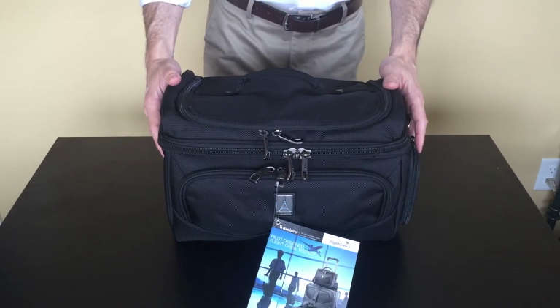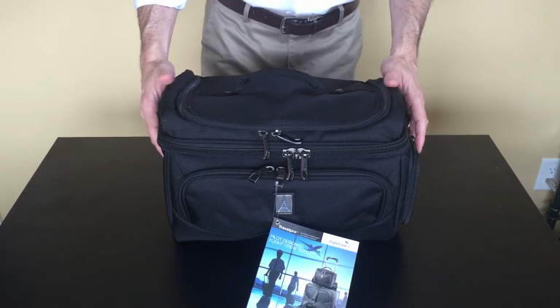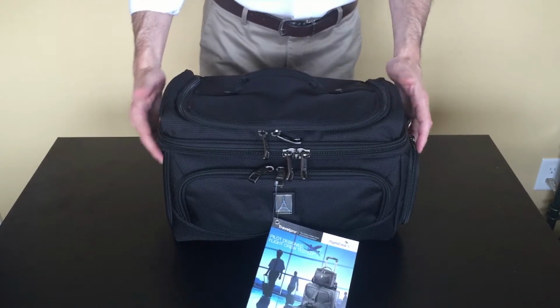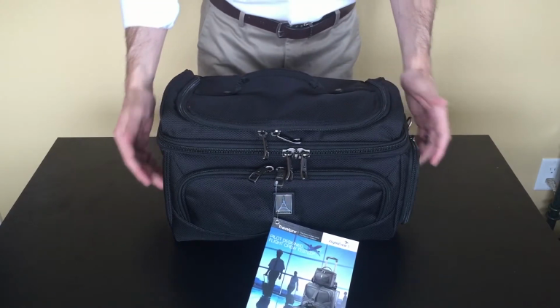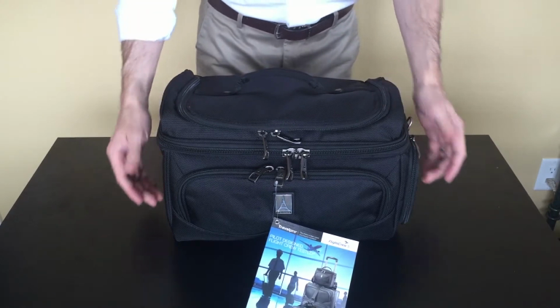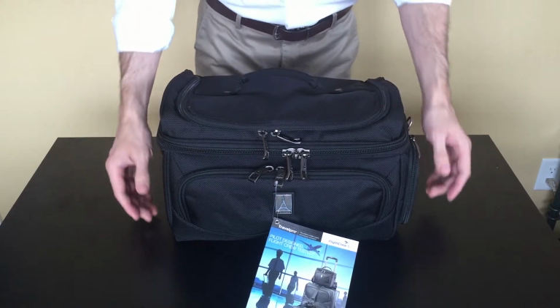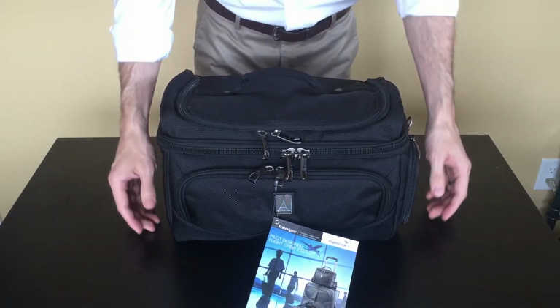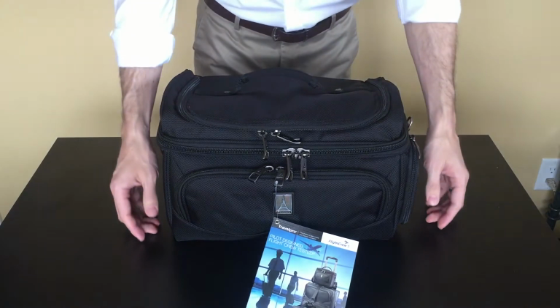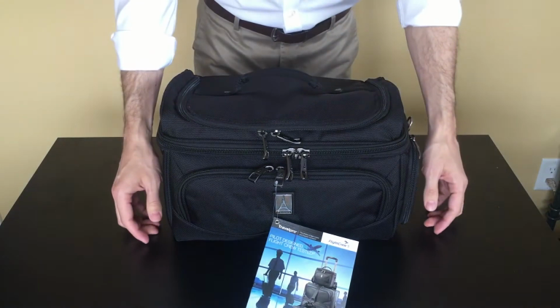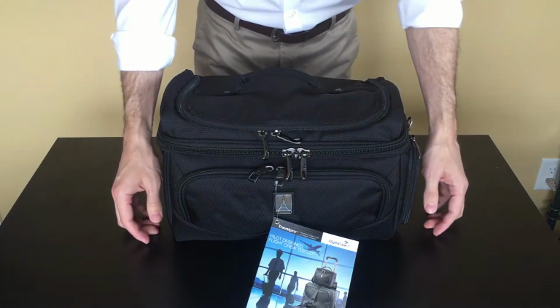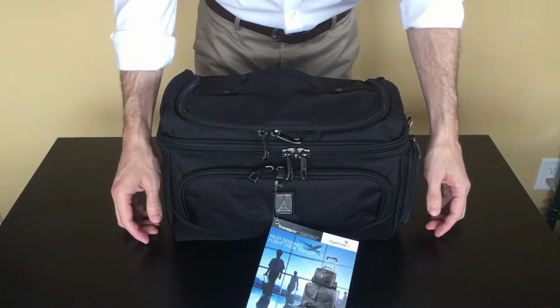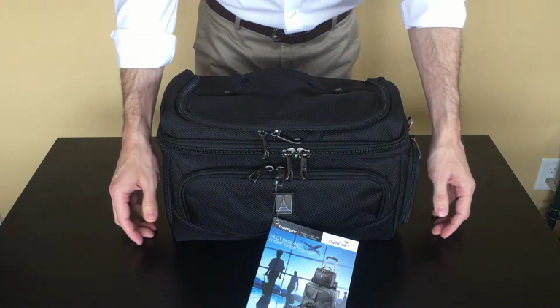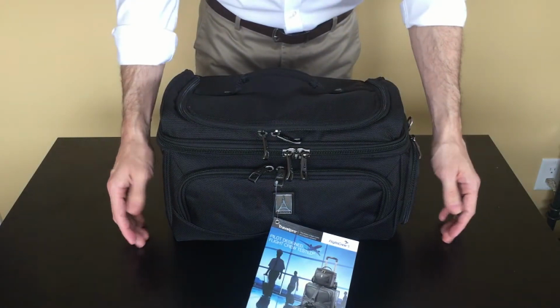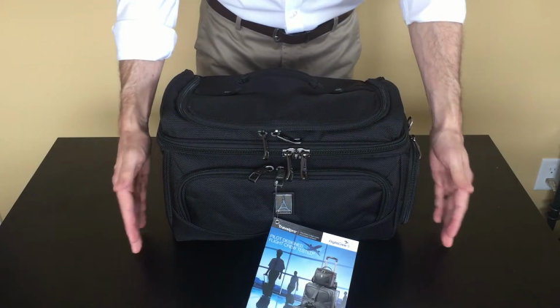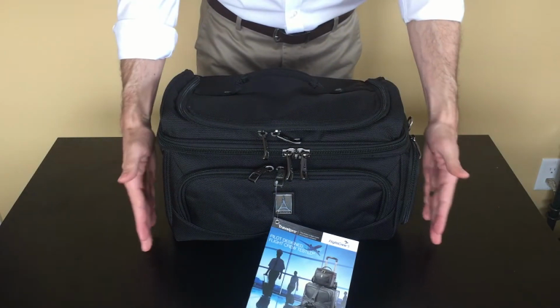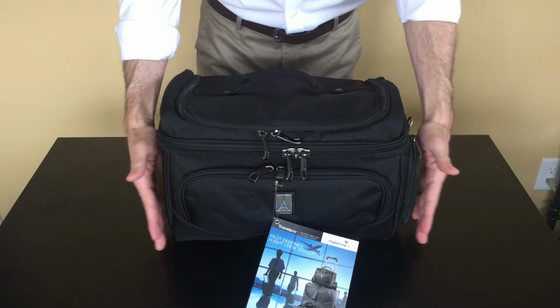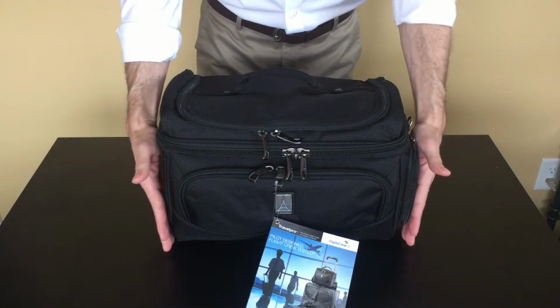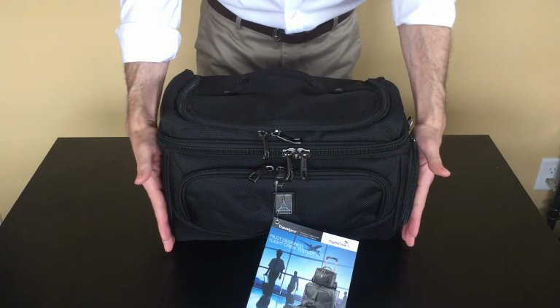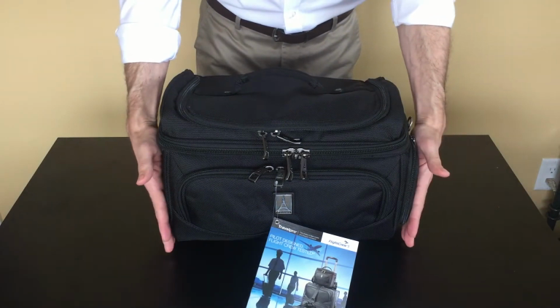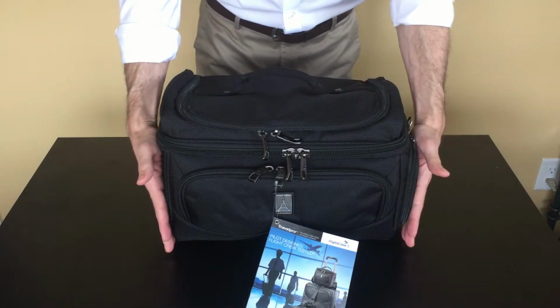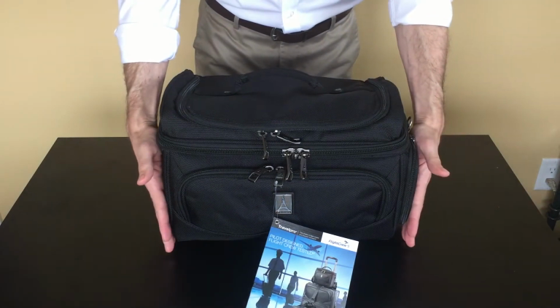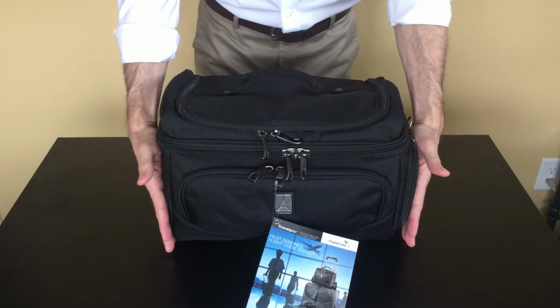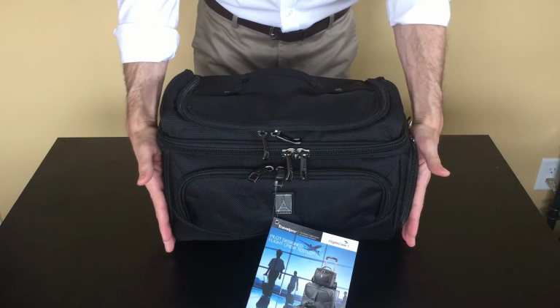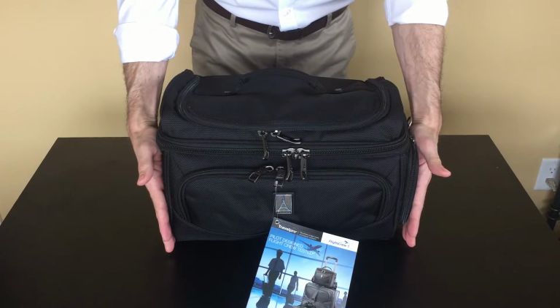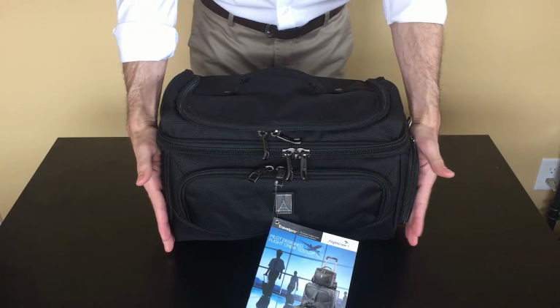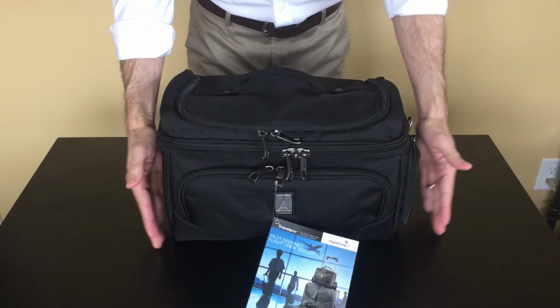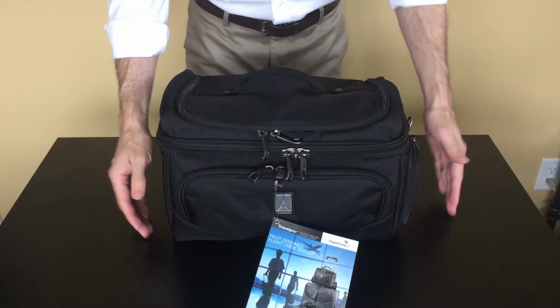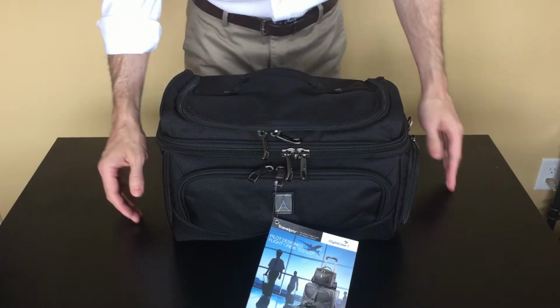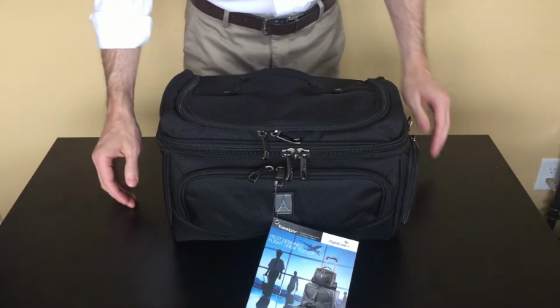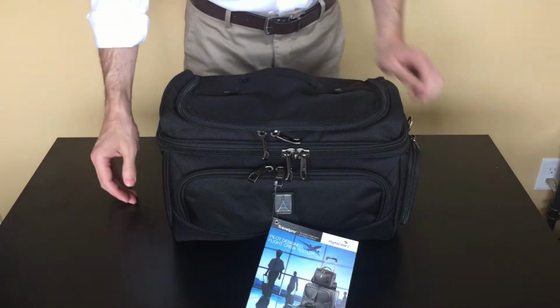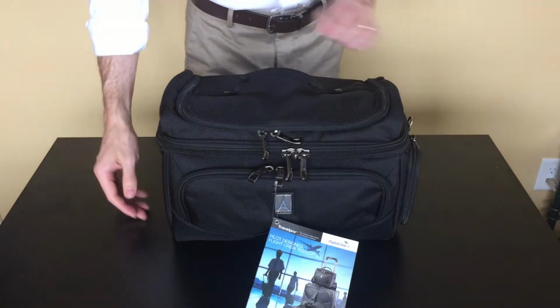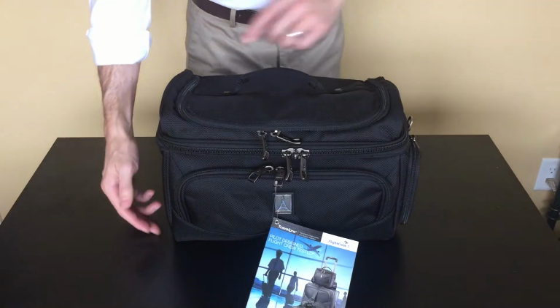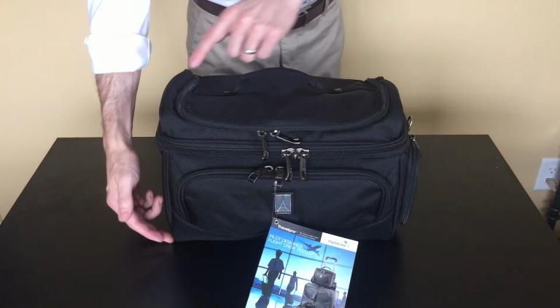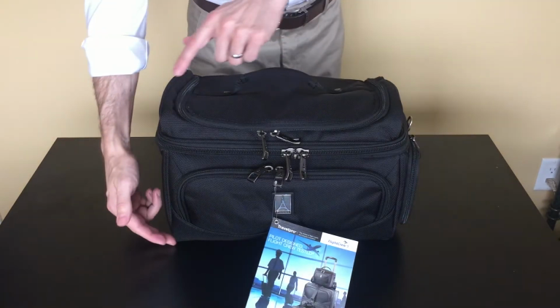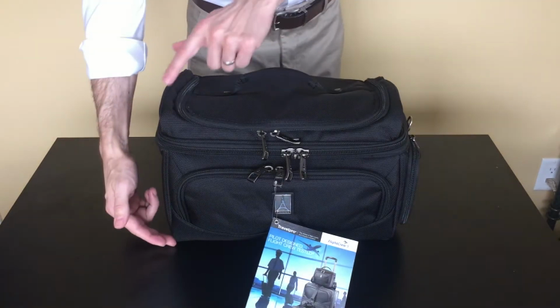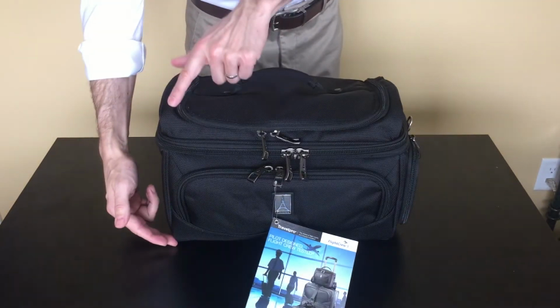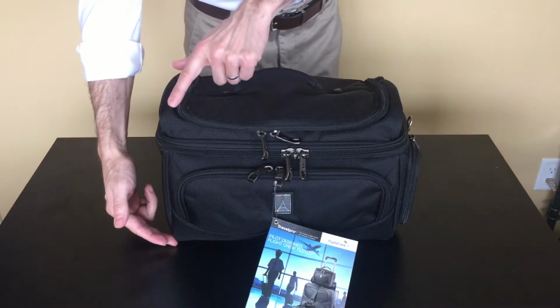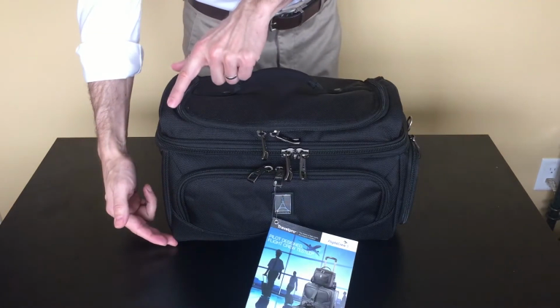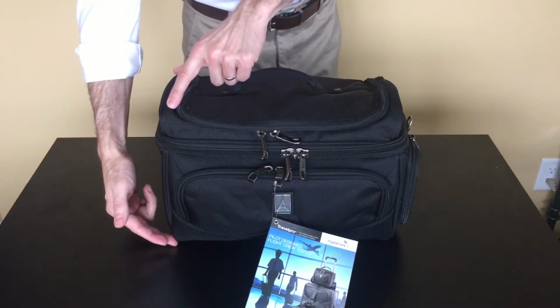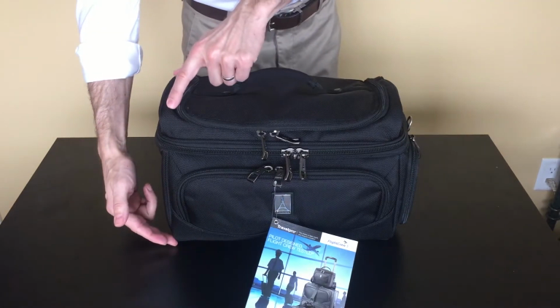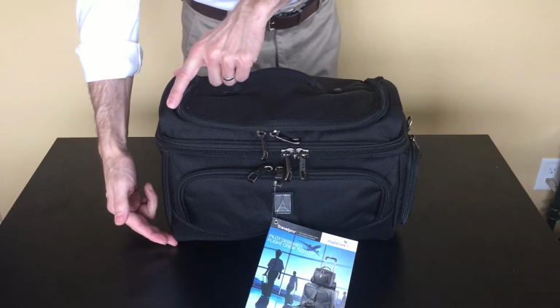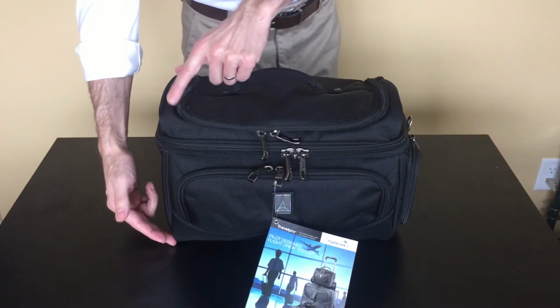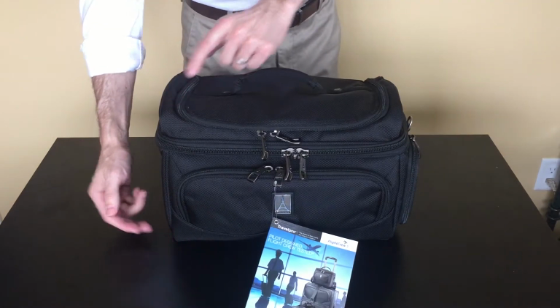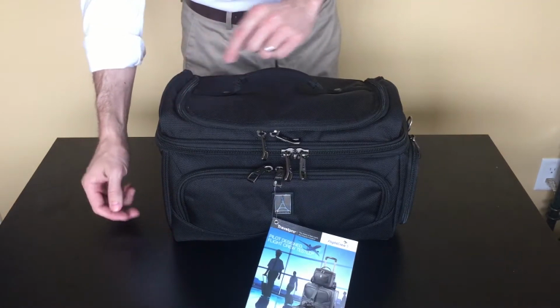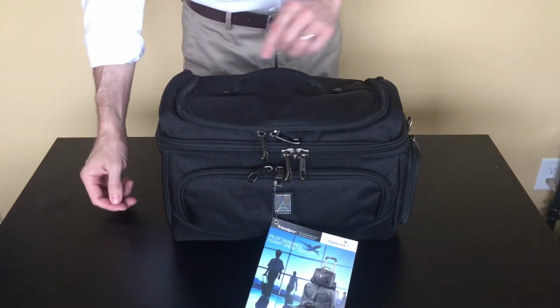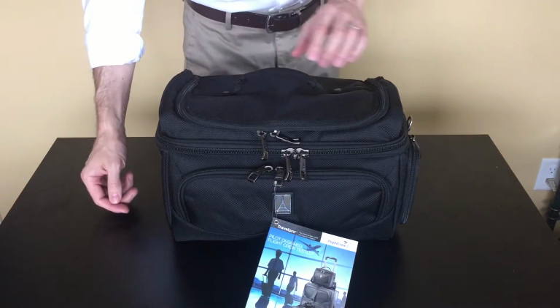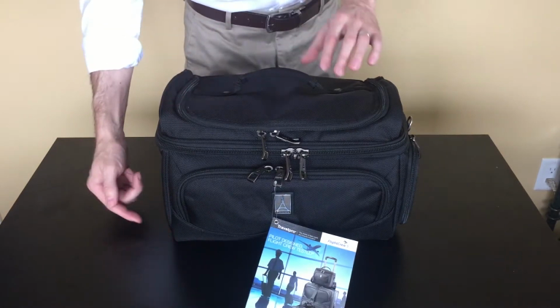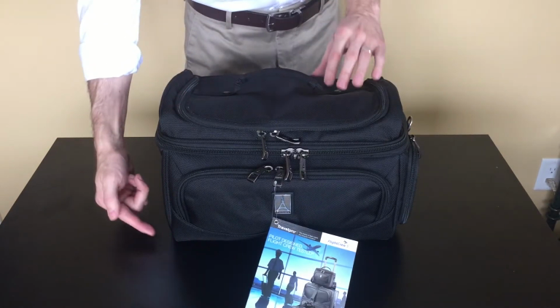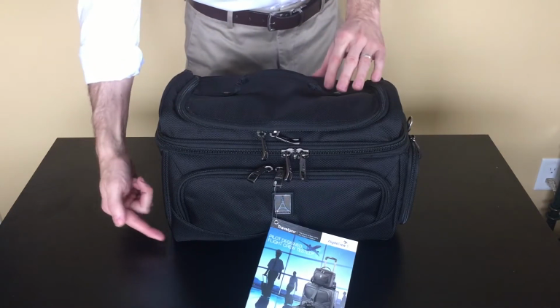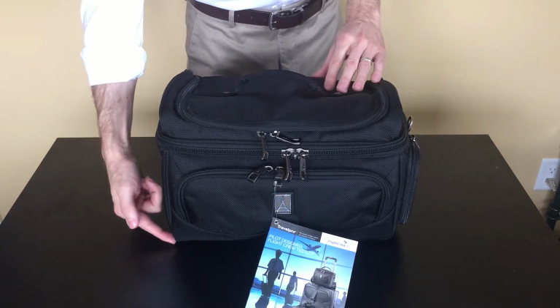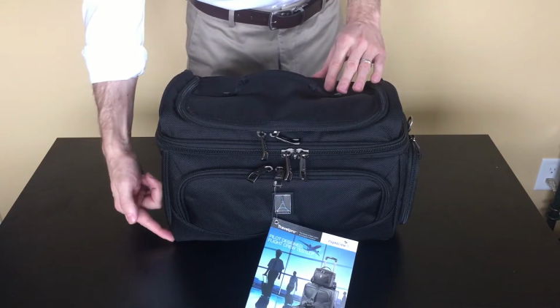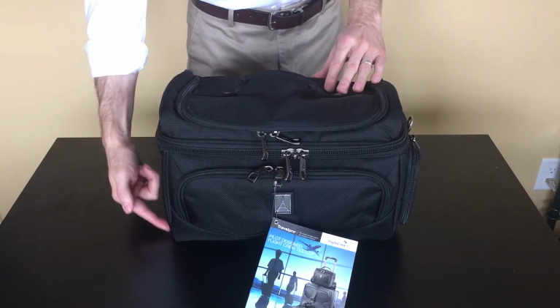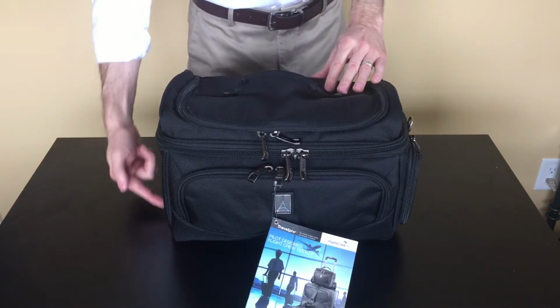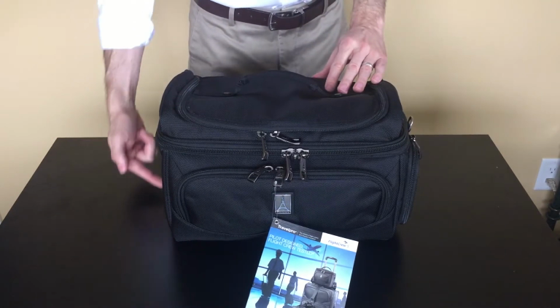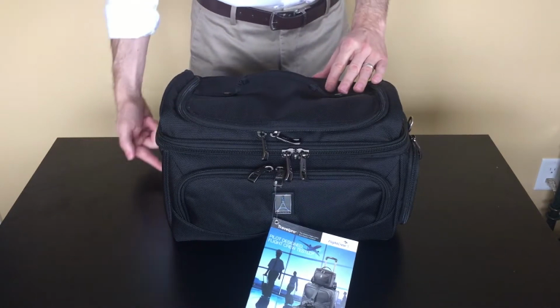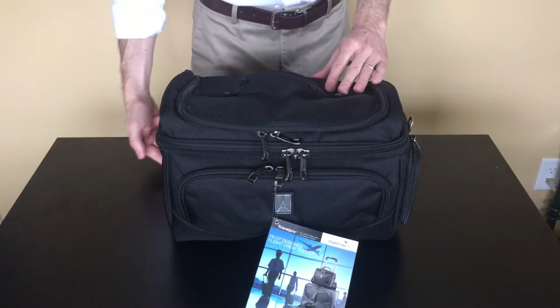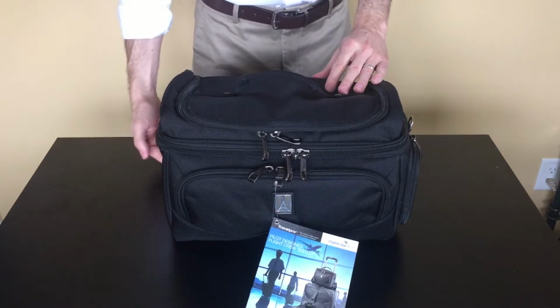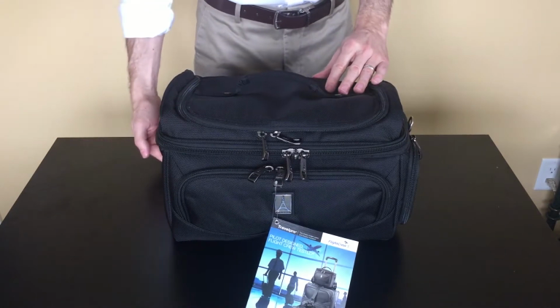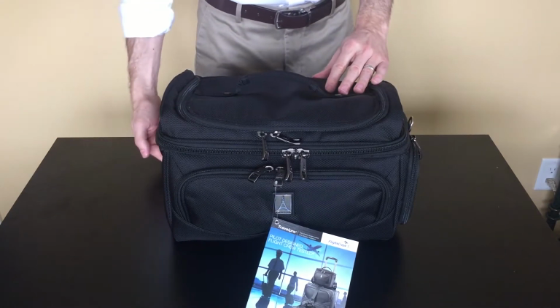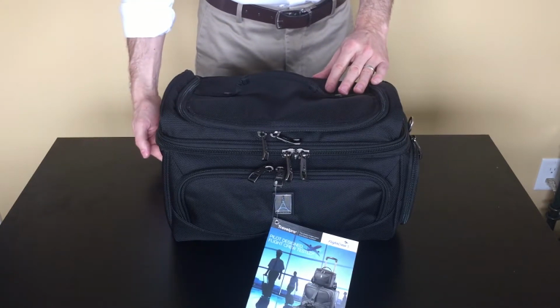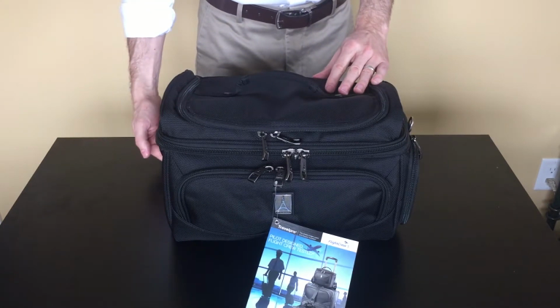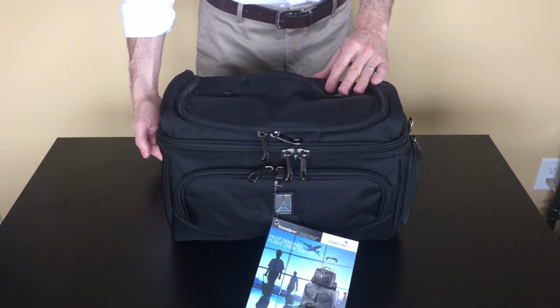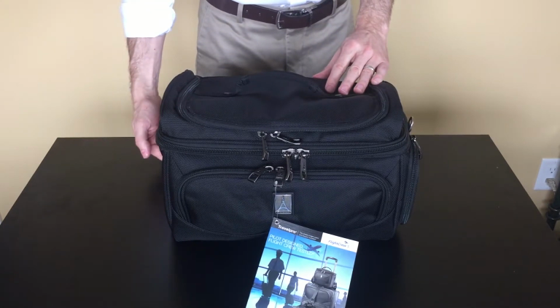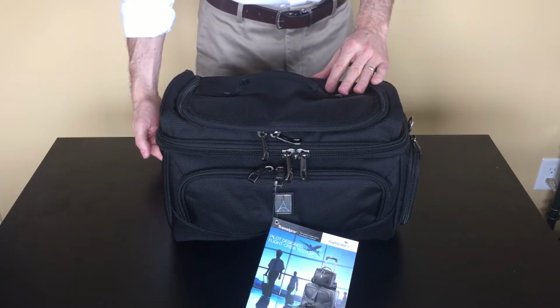This one is 14 inches wide, 10 and a half inches tall, and 9 inches from the front to the back.